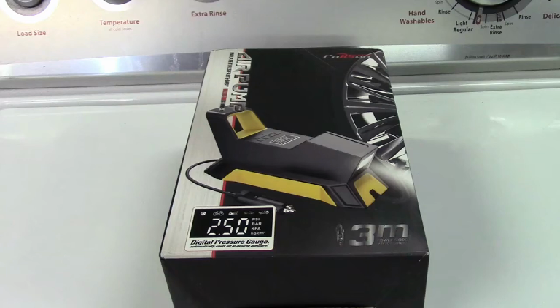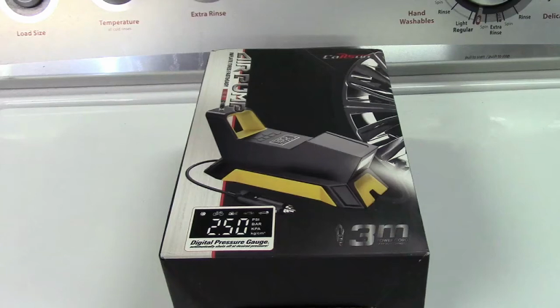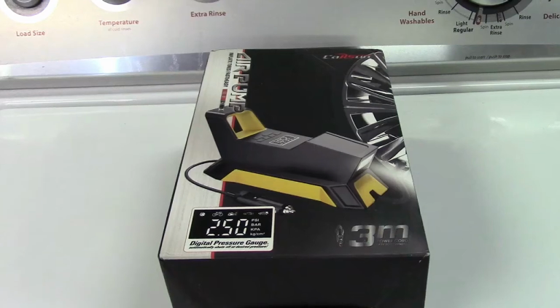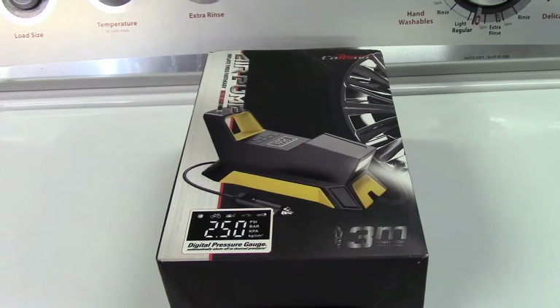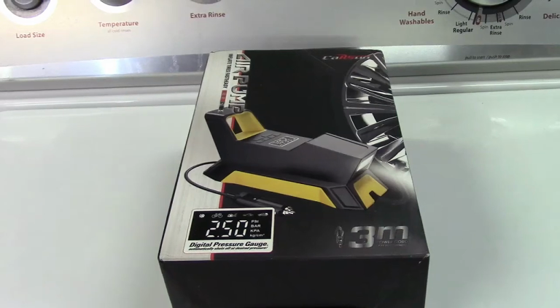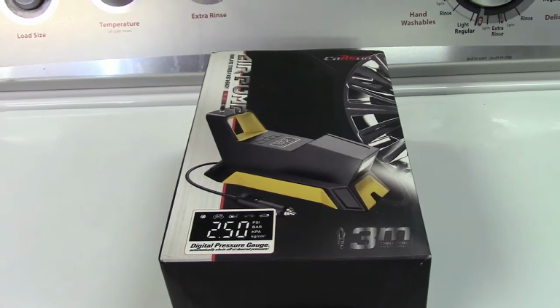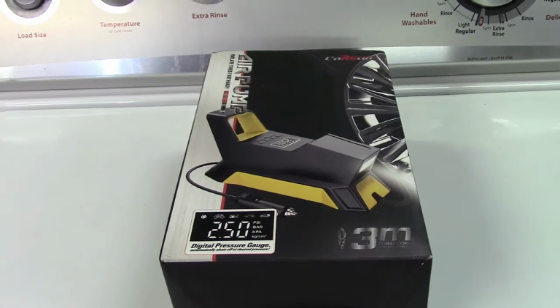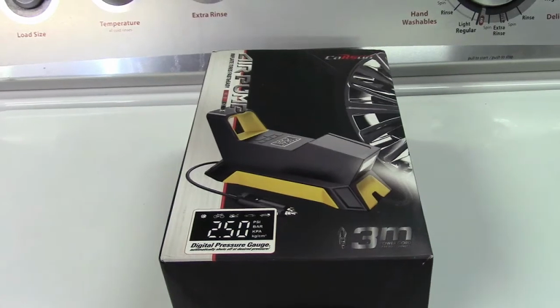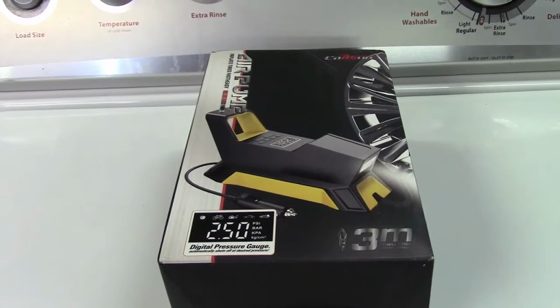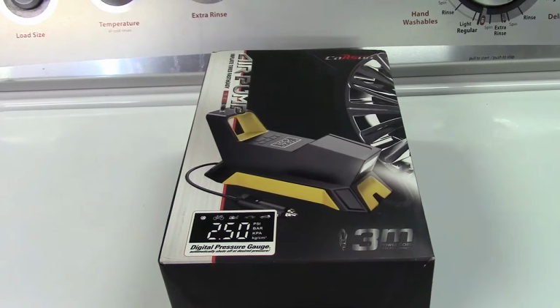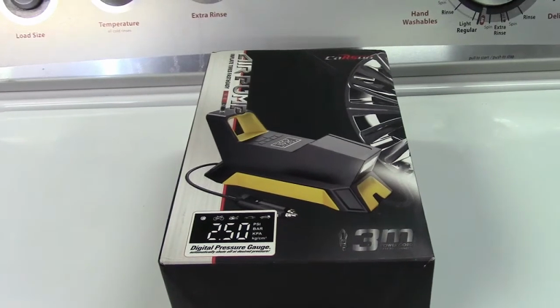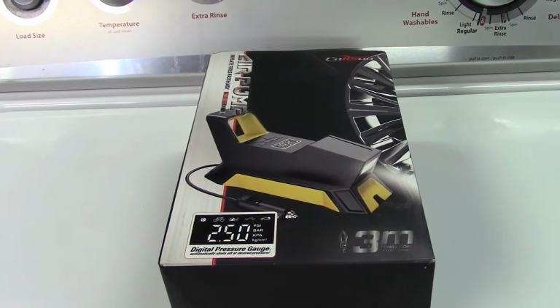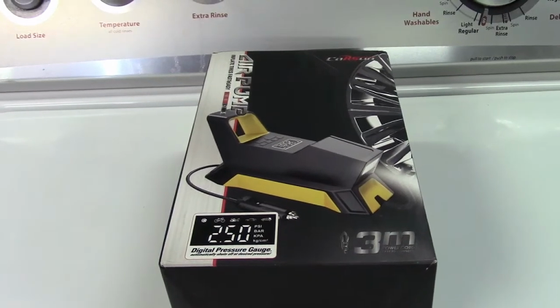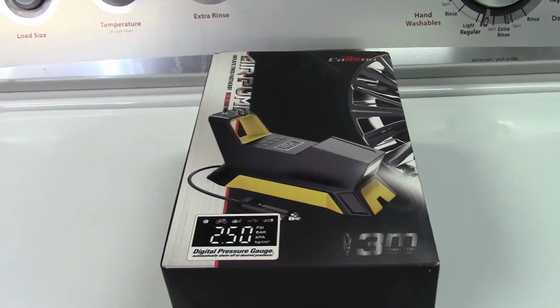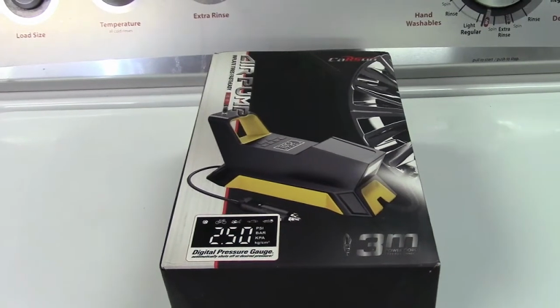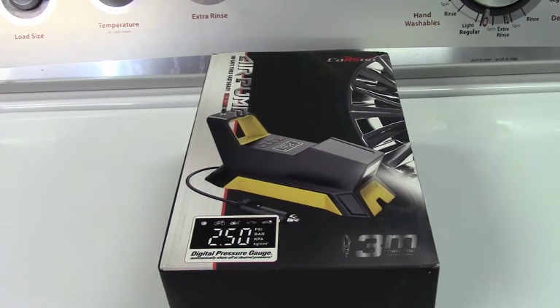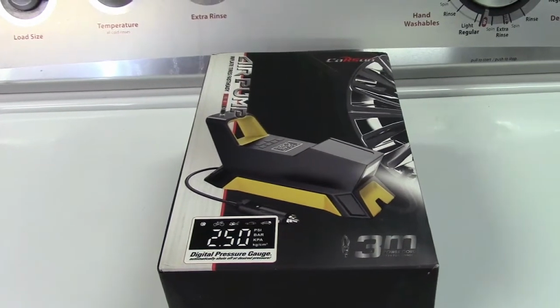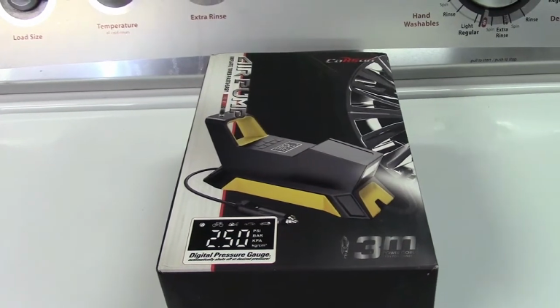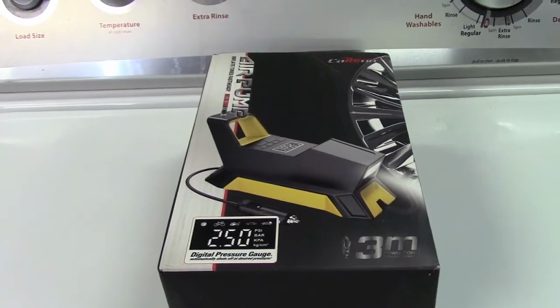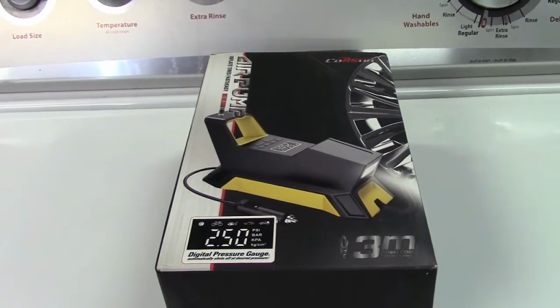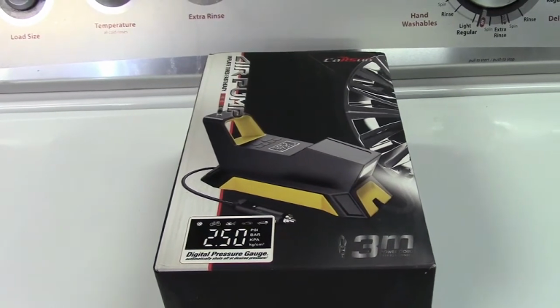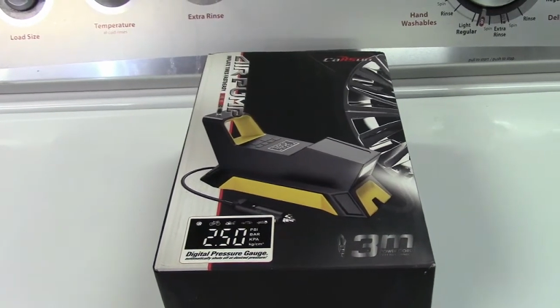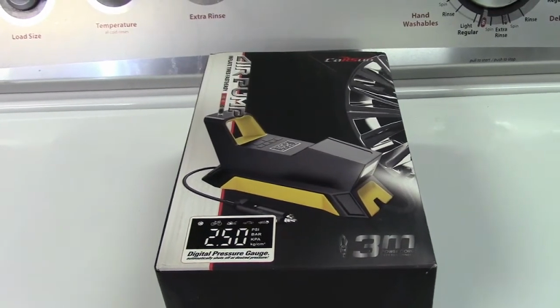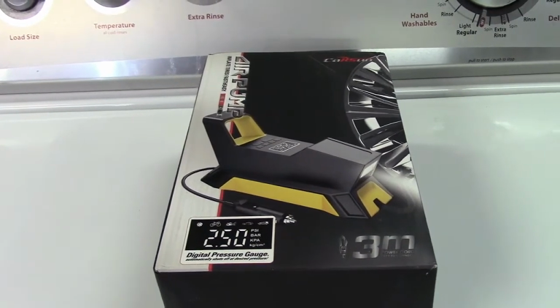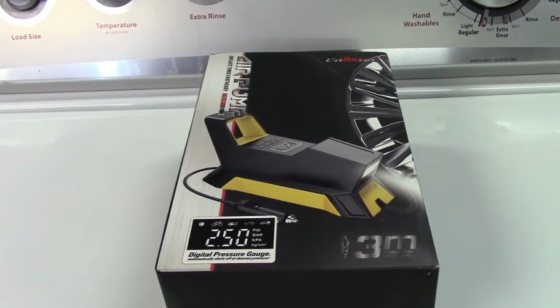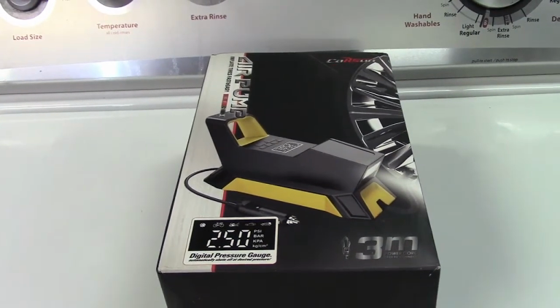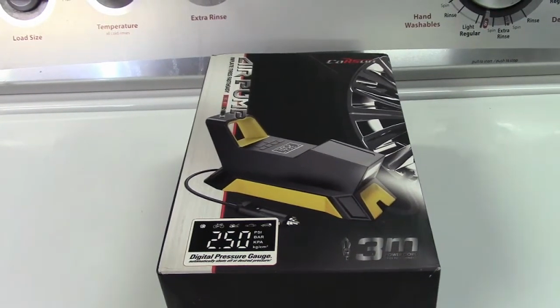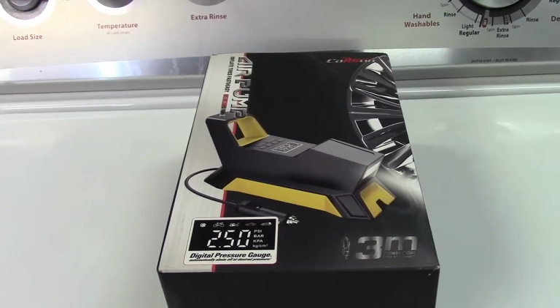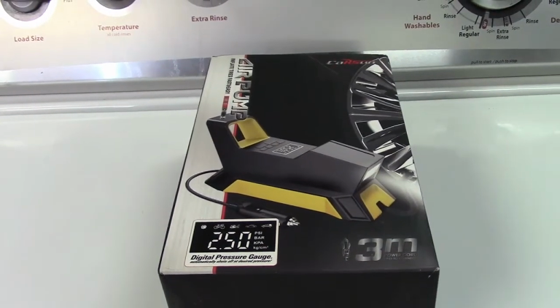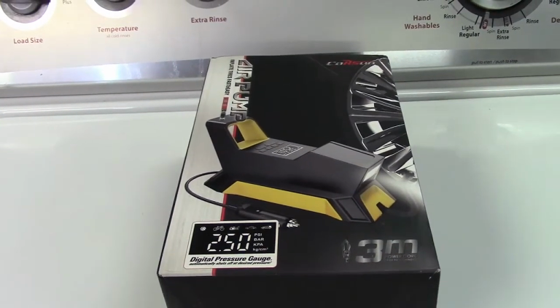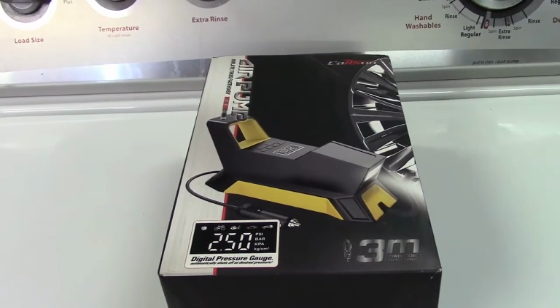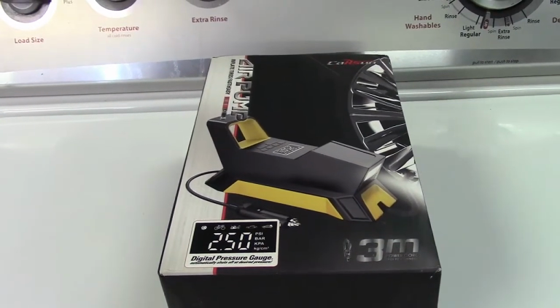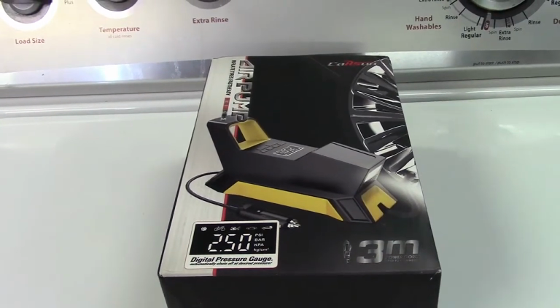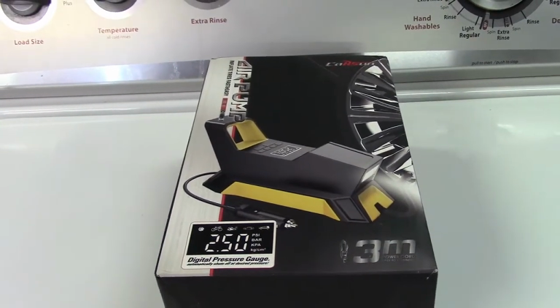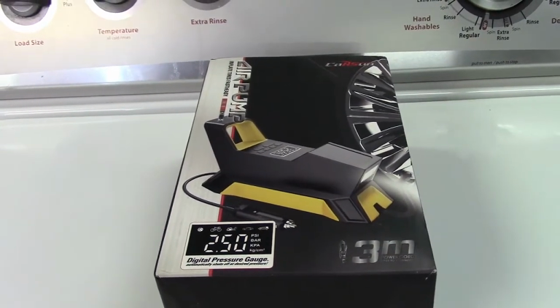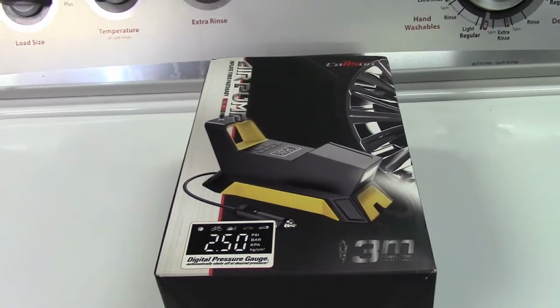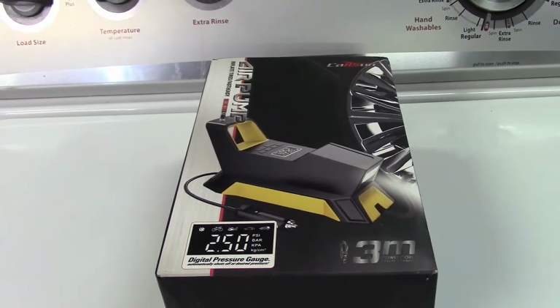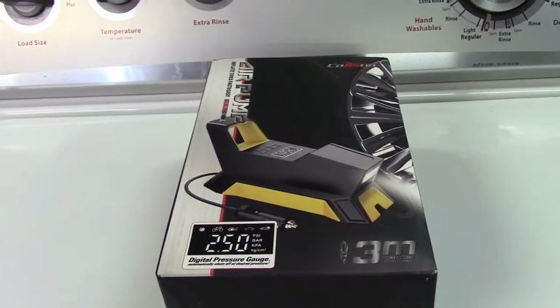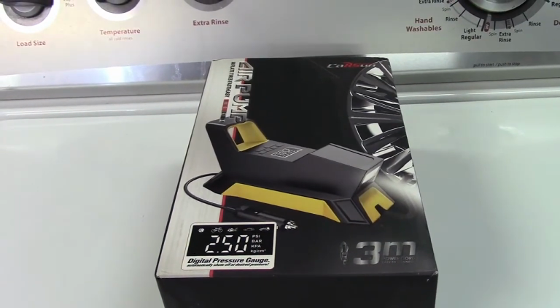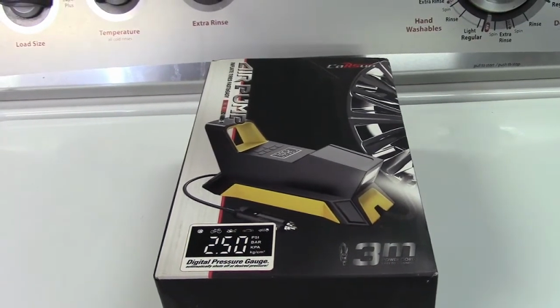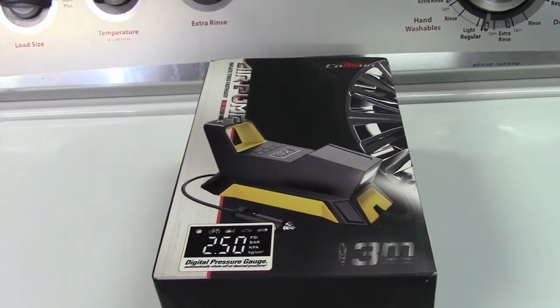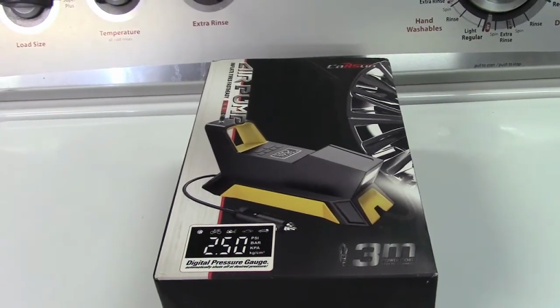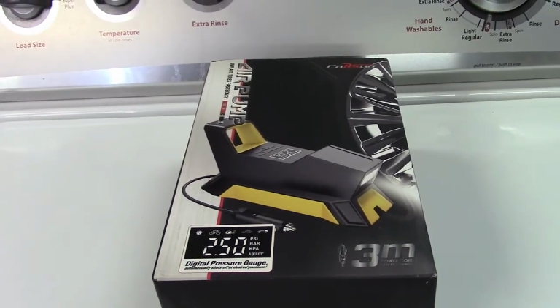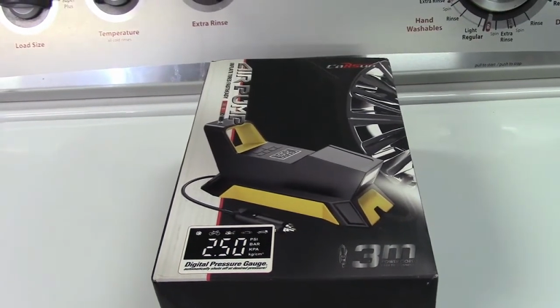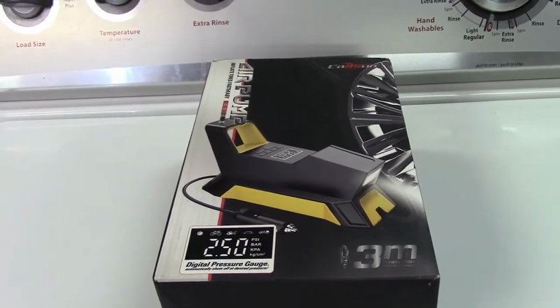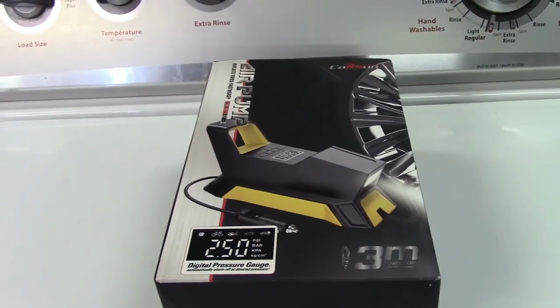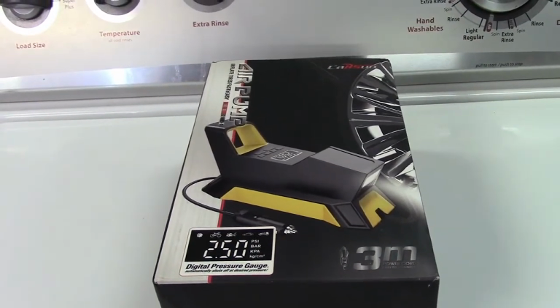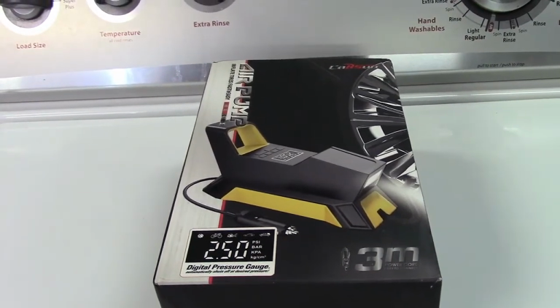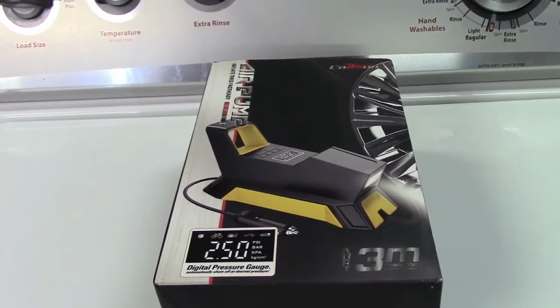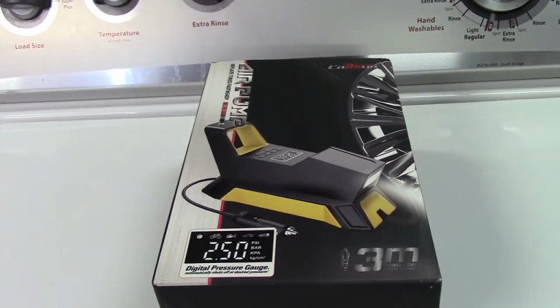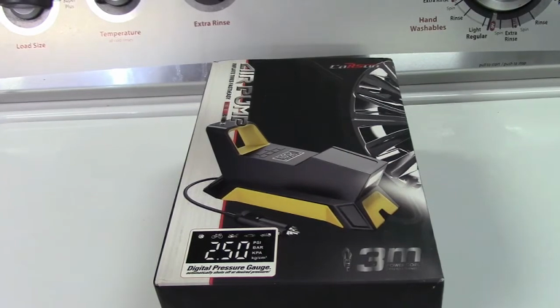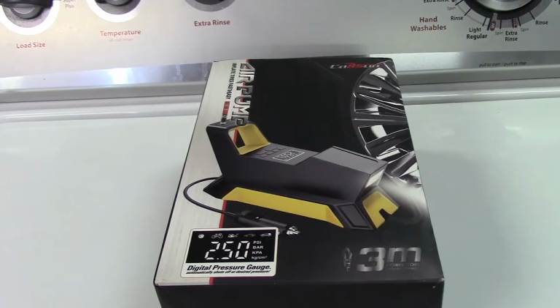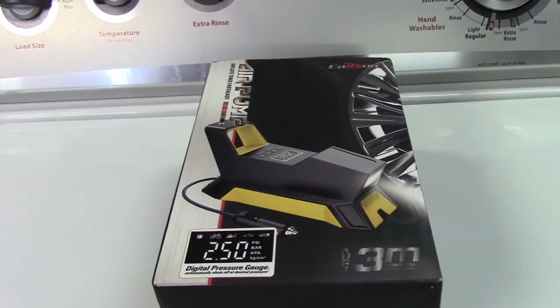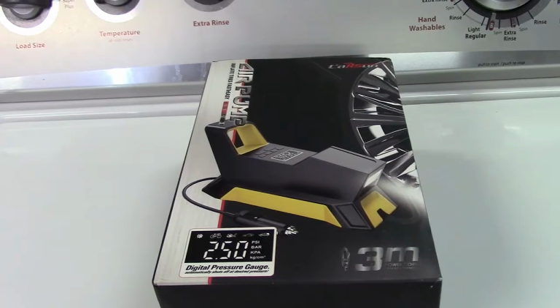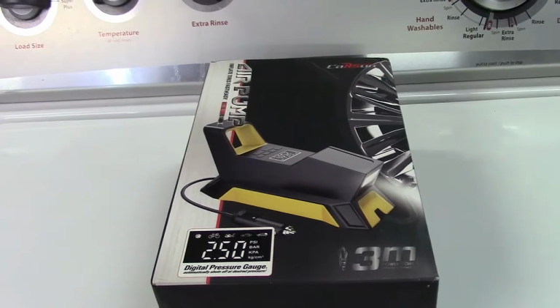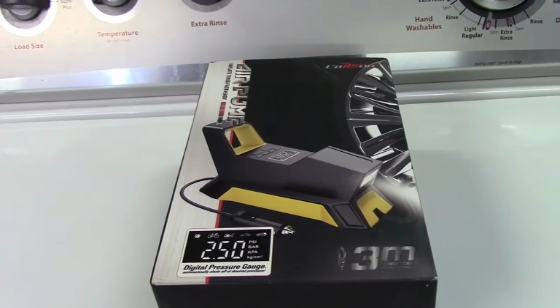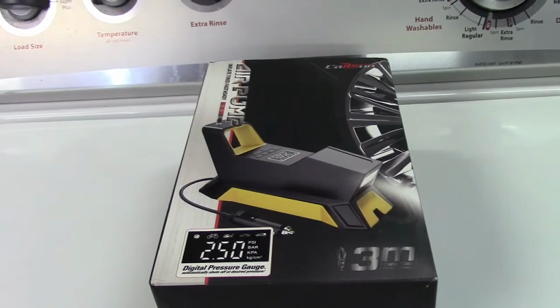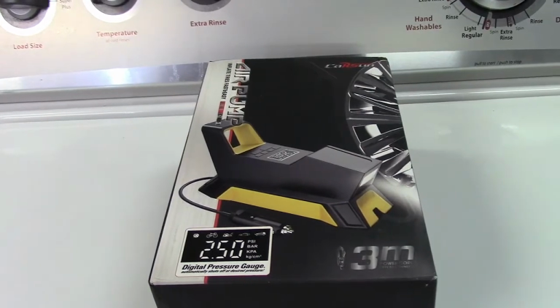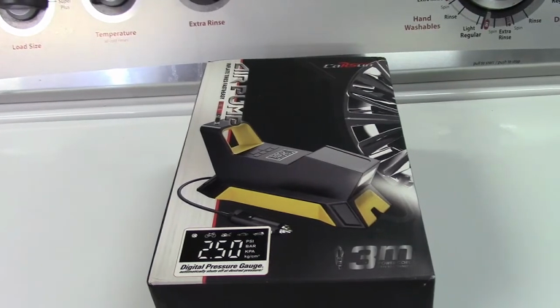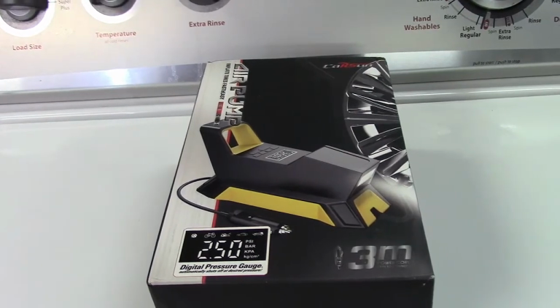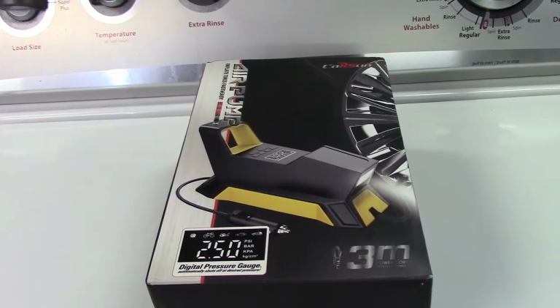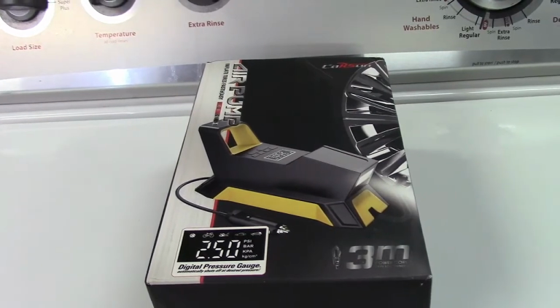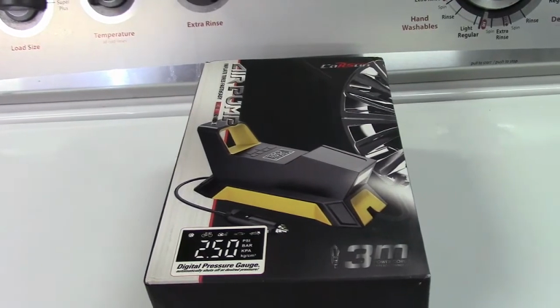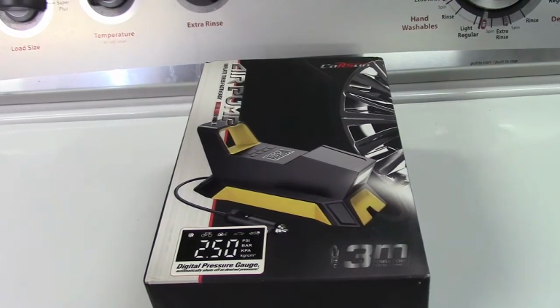This is the Bivifiori portable 12-volt tire inflator. Let's take it out of the box.